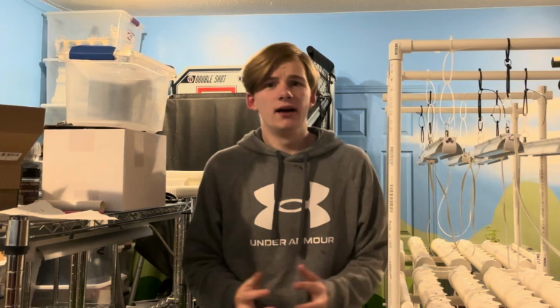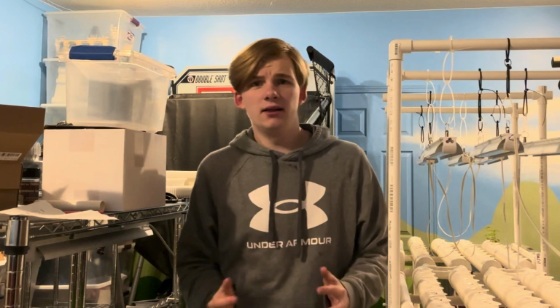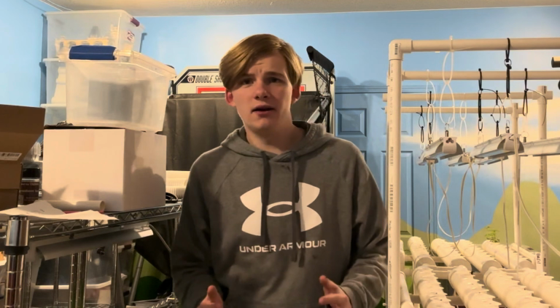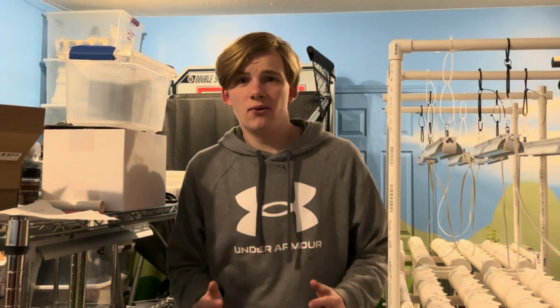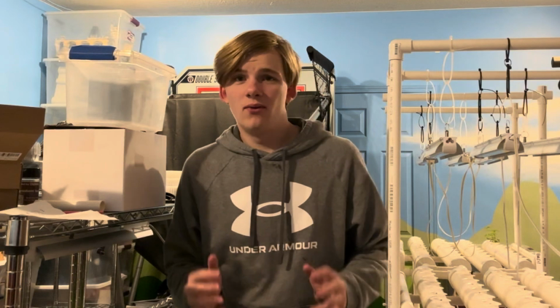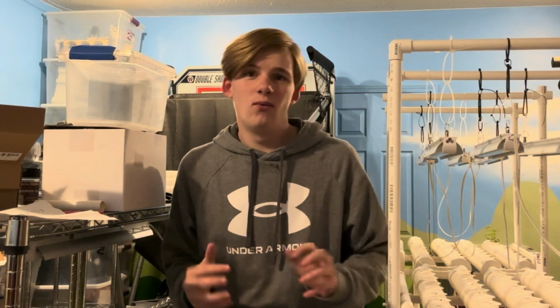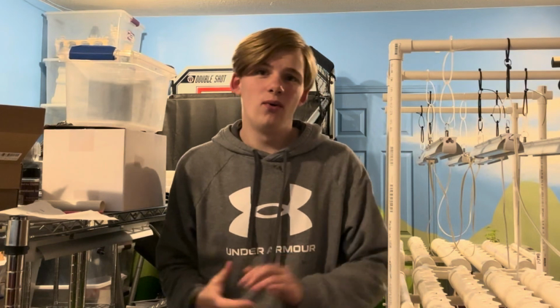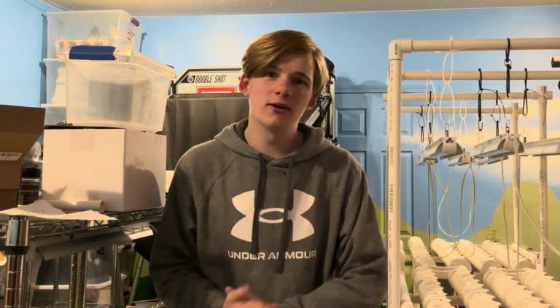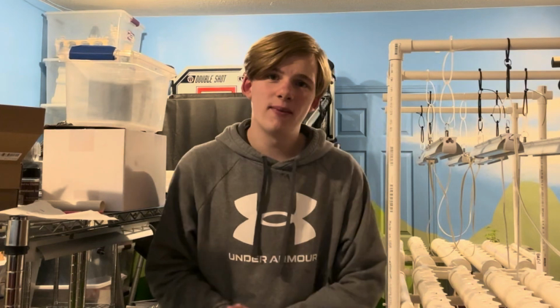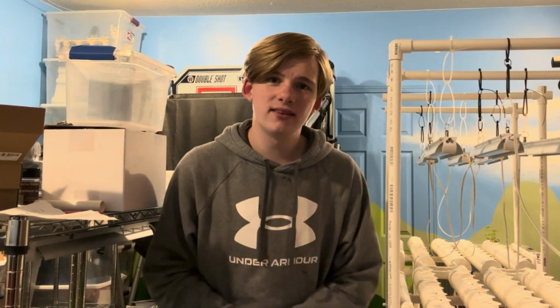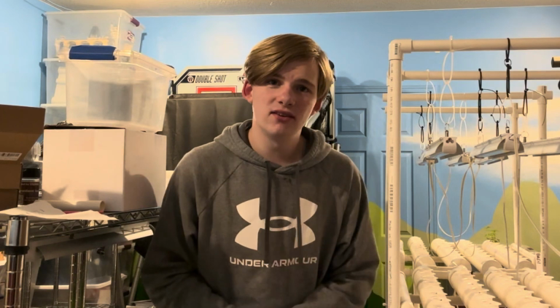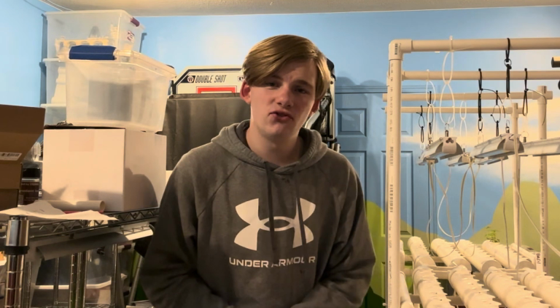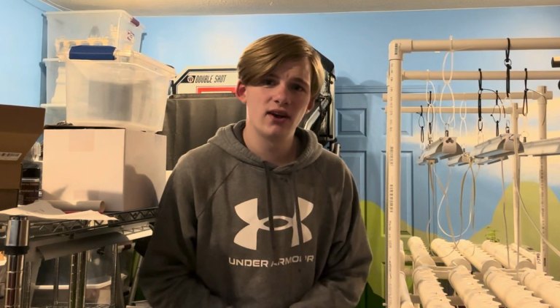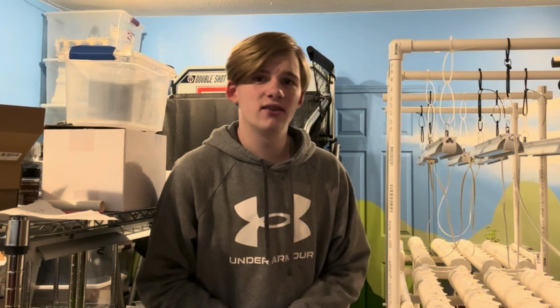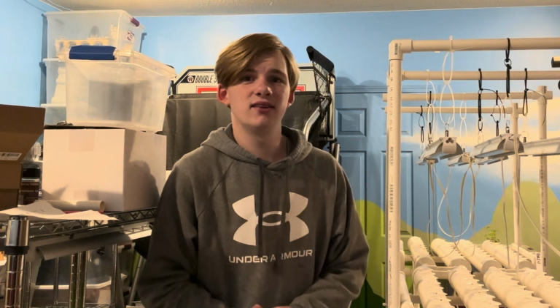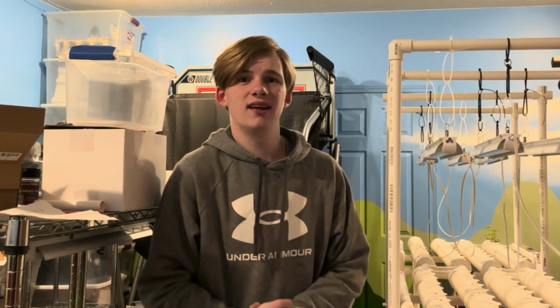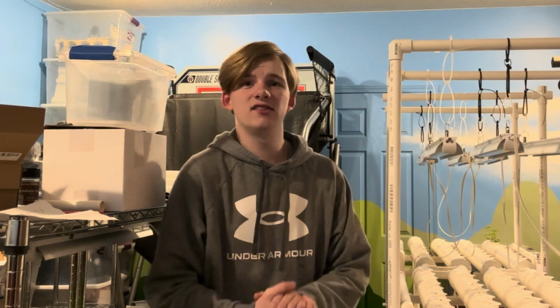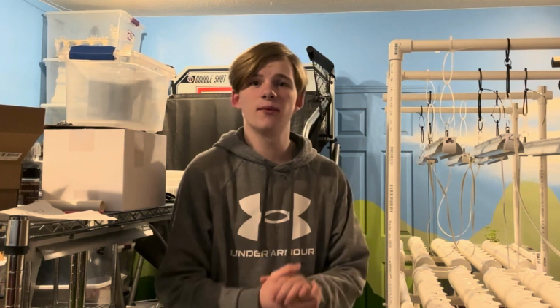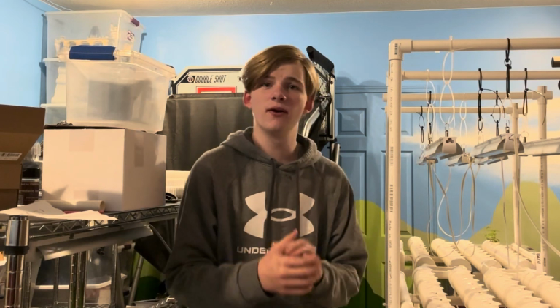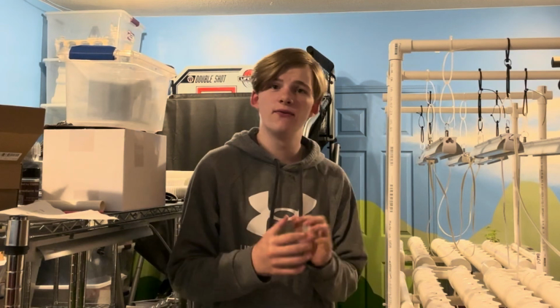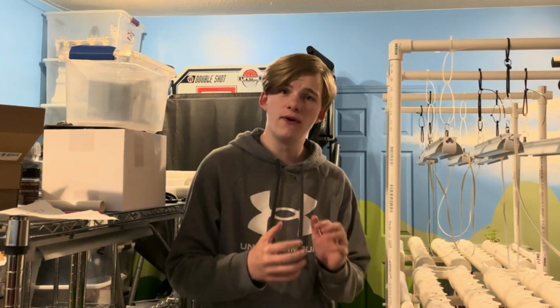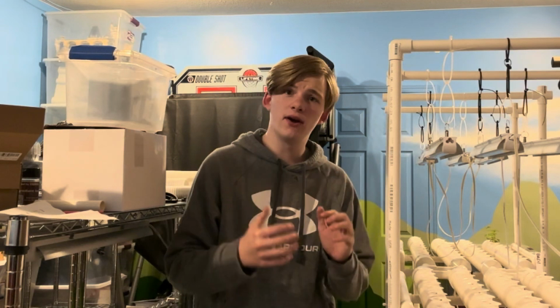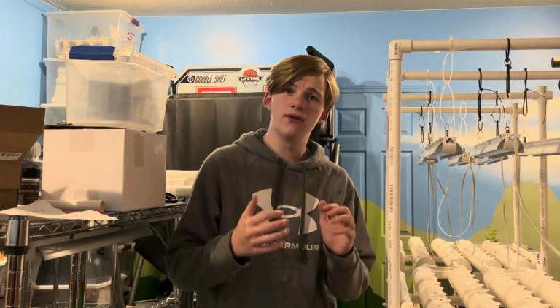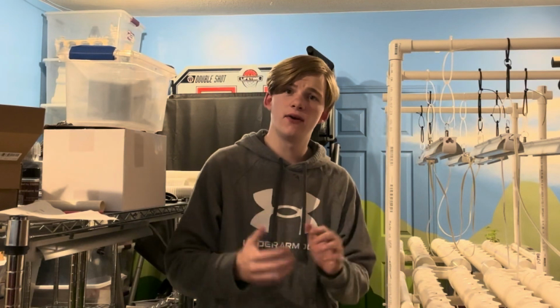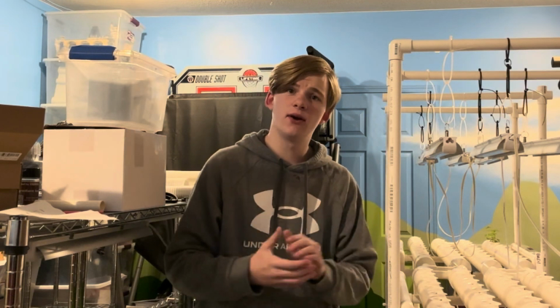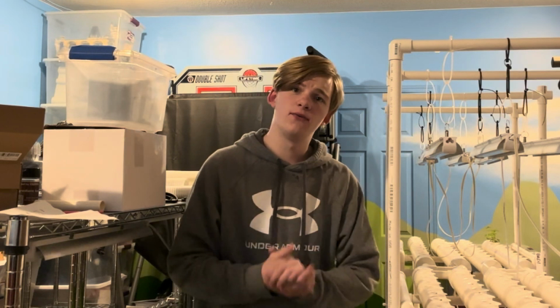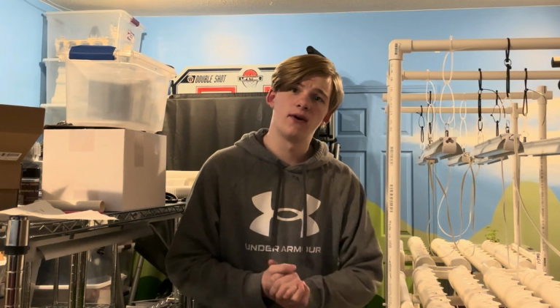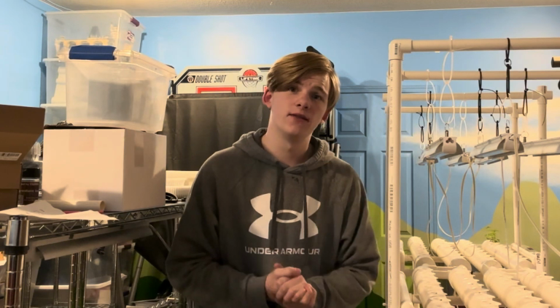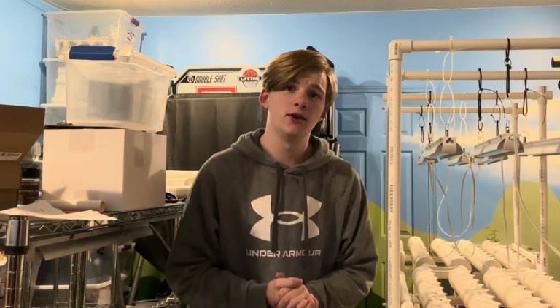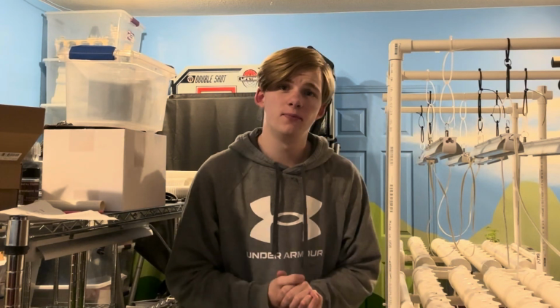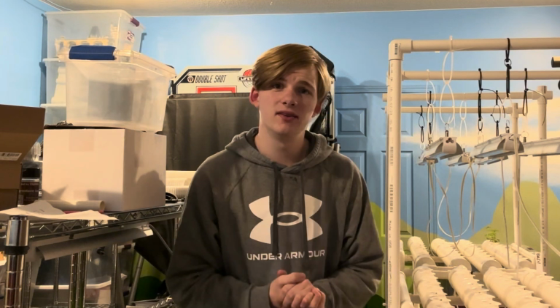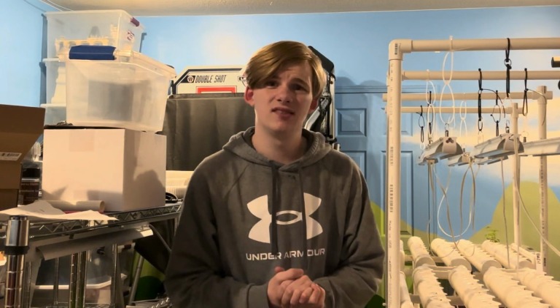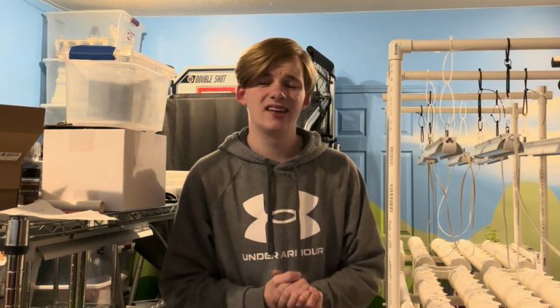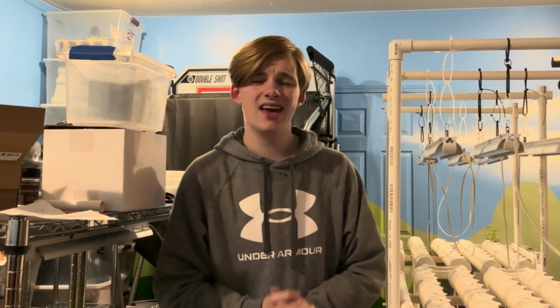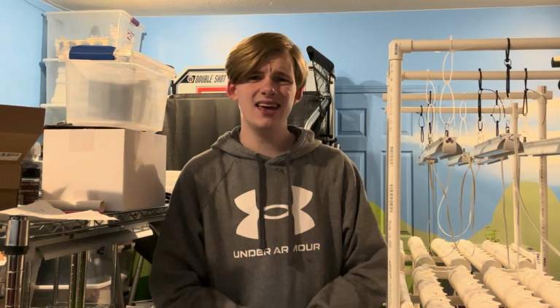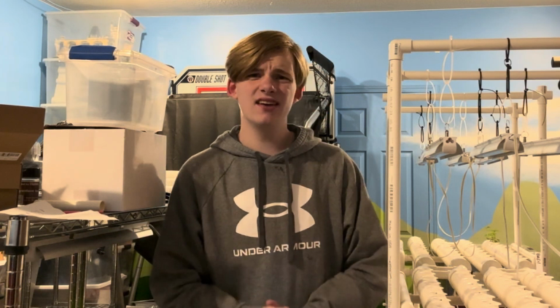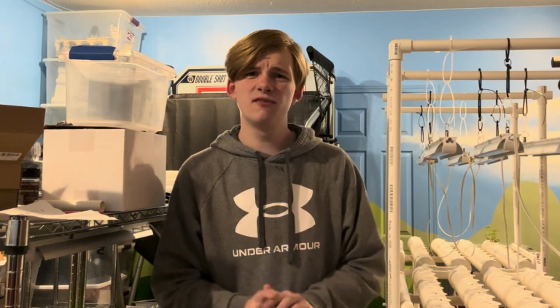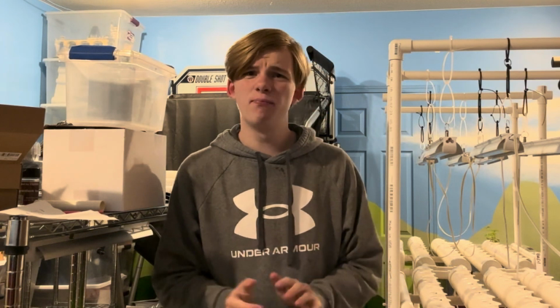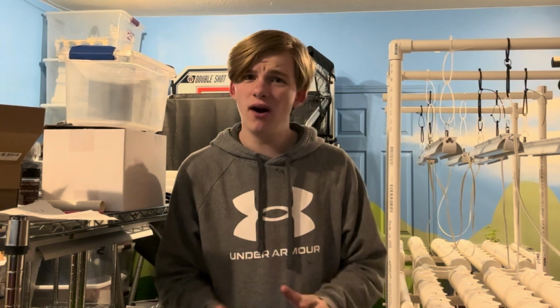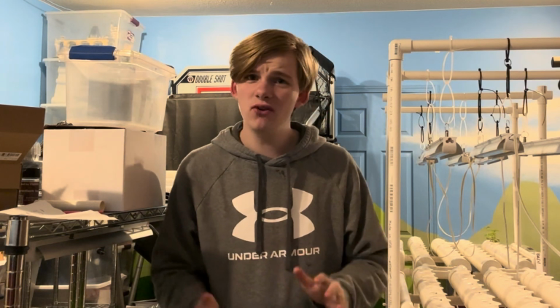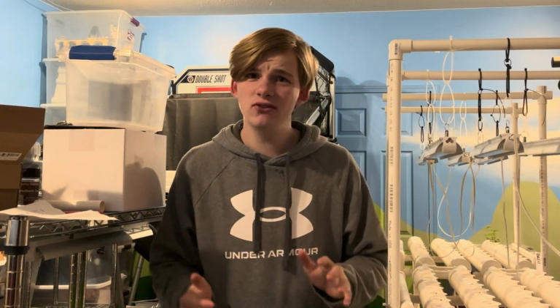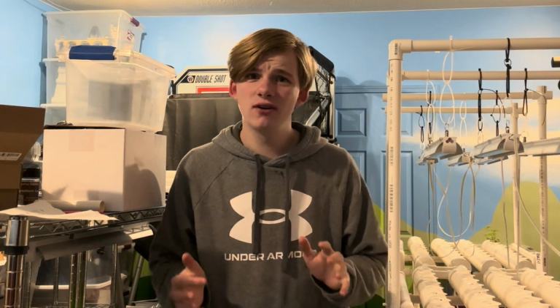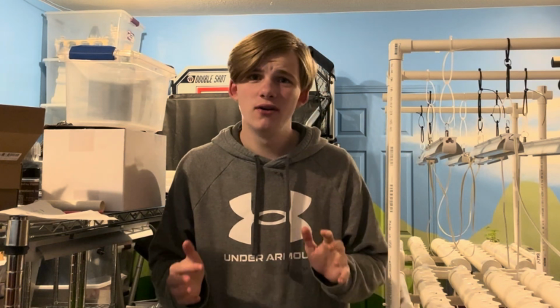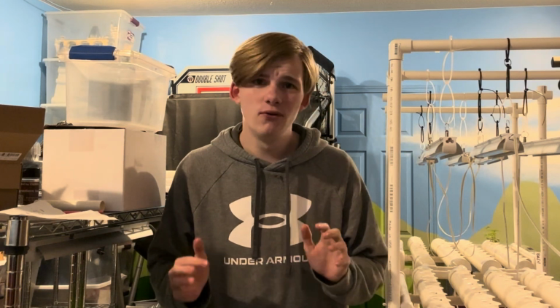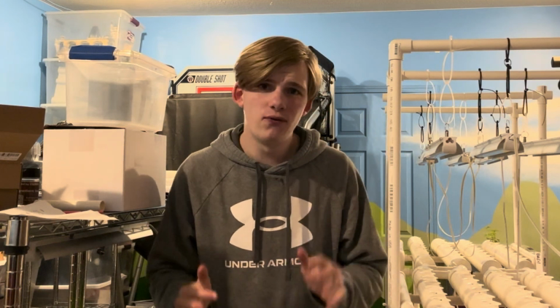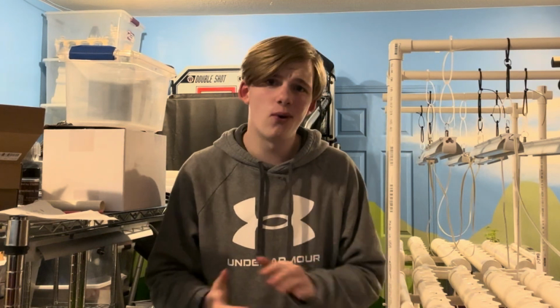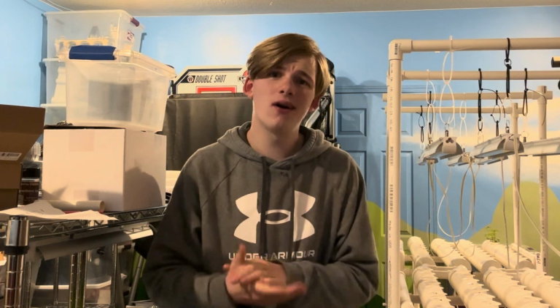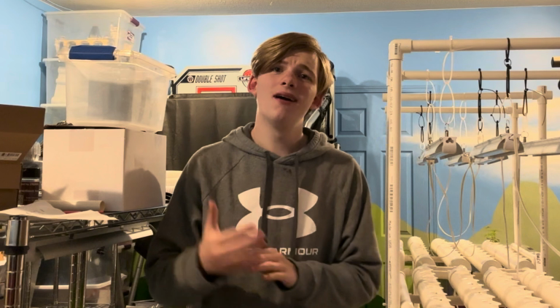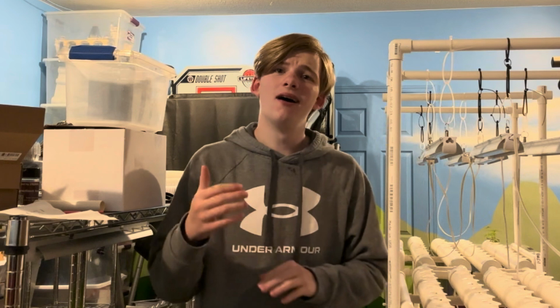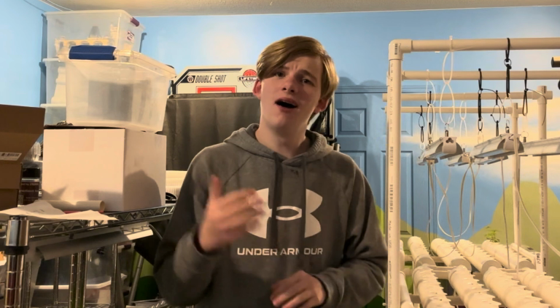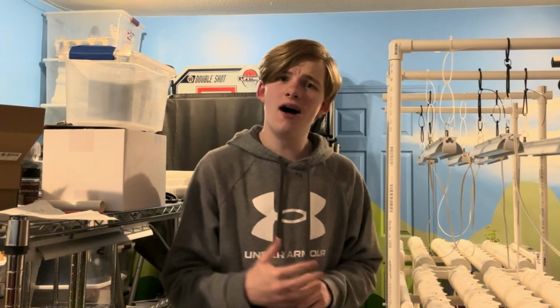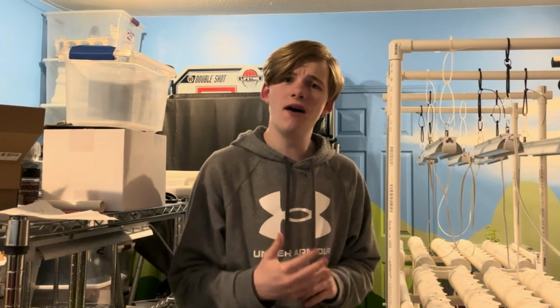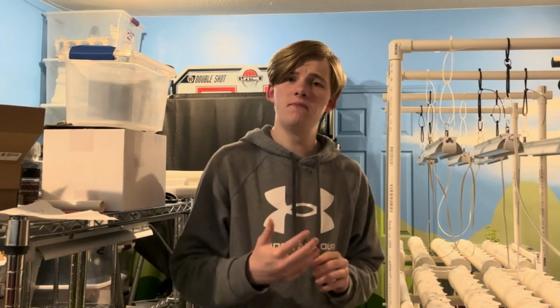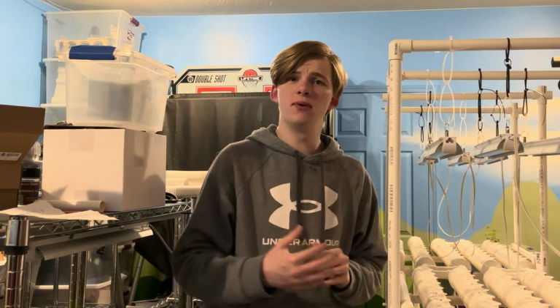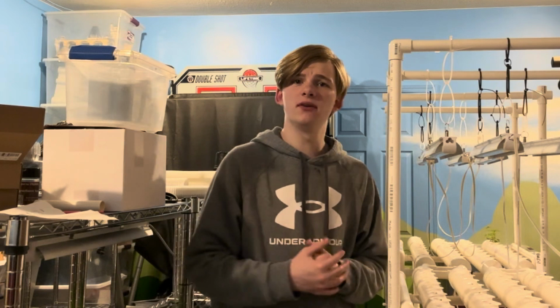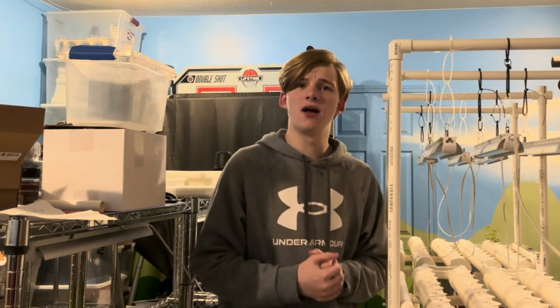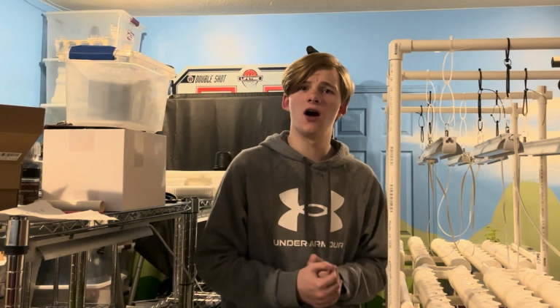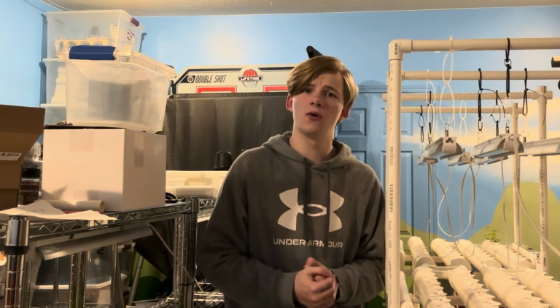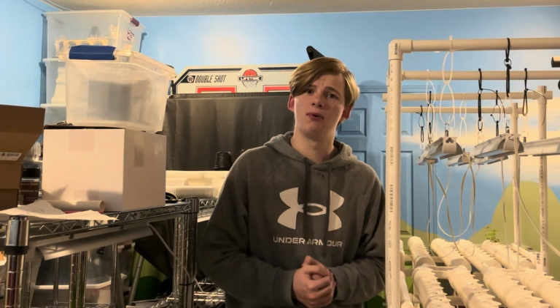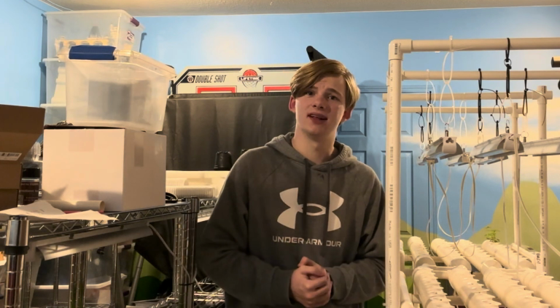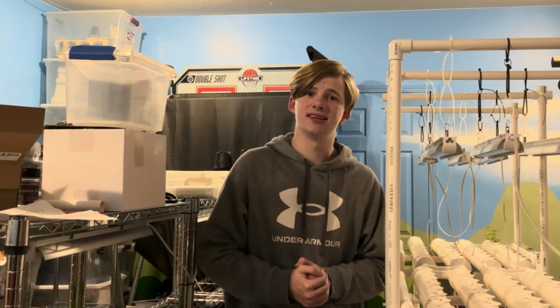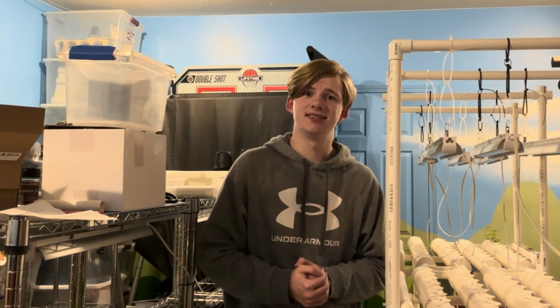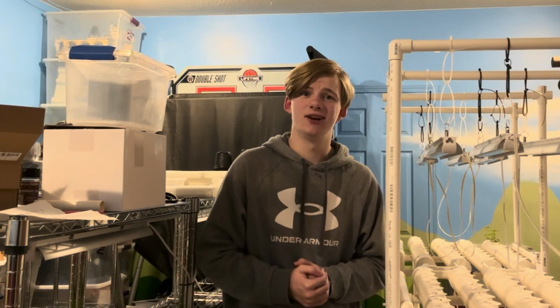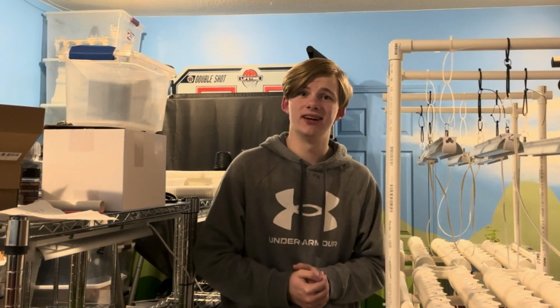Hello, welcome back to this channel. Today is going to be a very, very fun video because today is part four of Building the Aquaponic series.